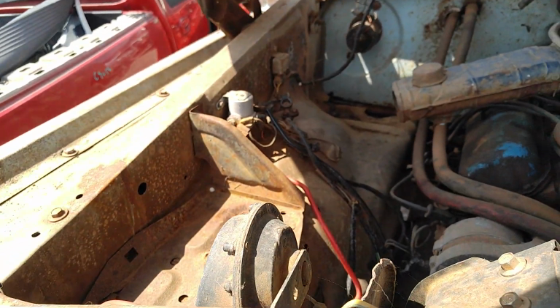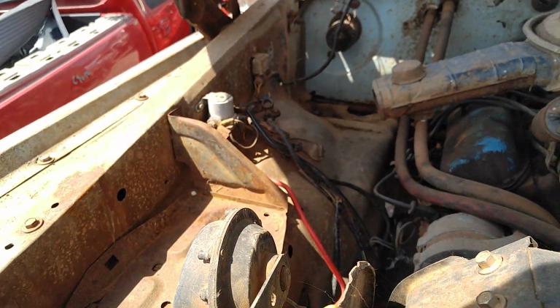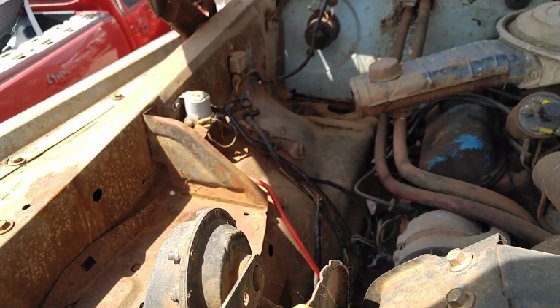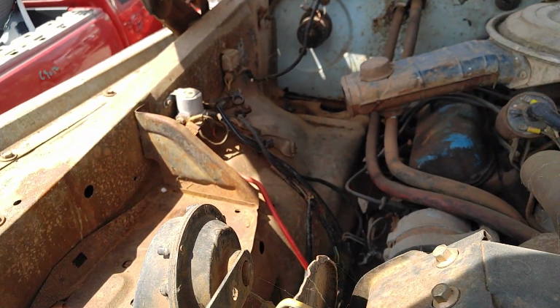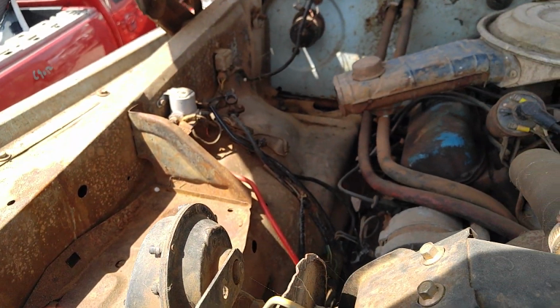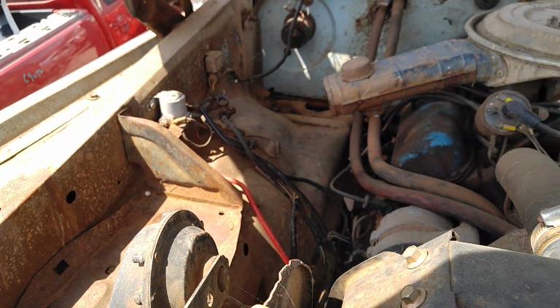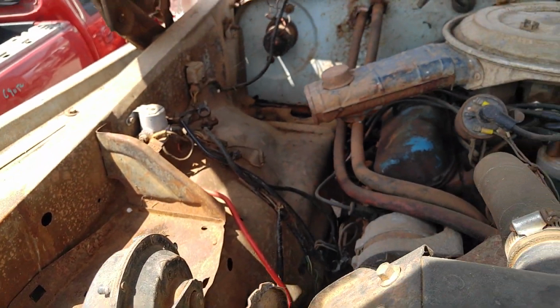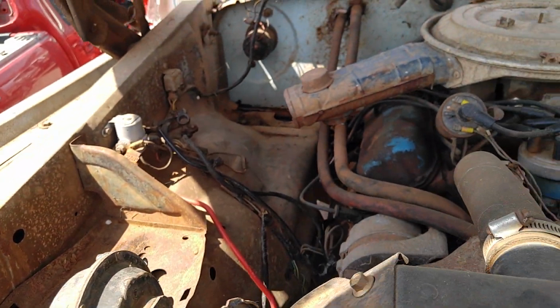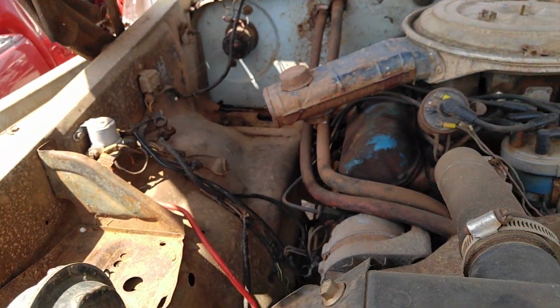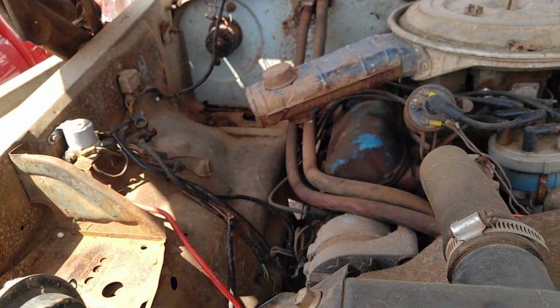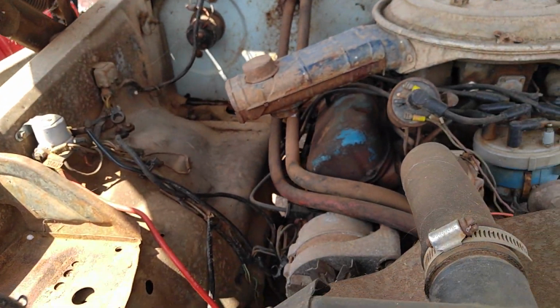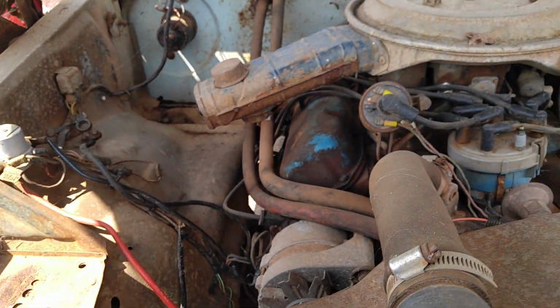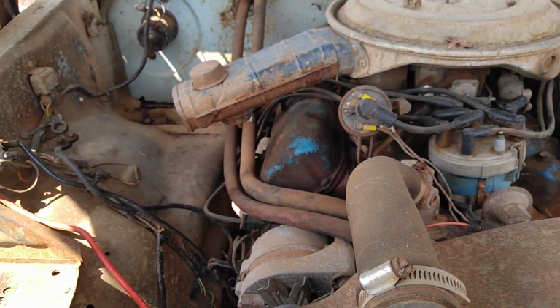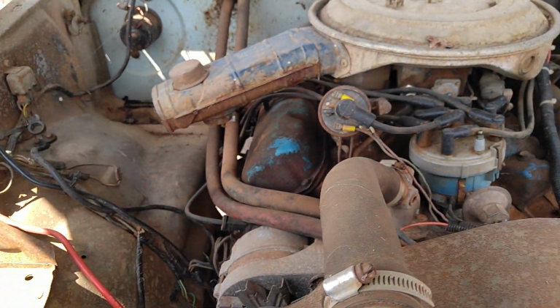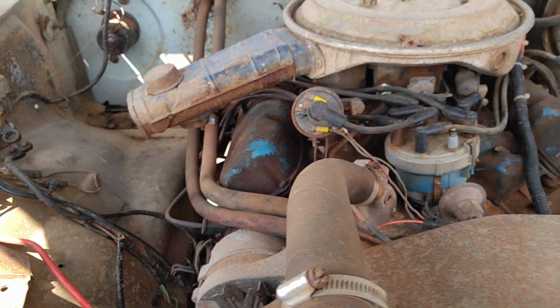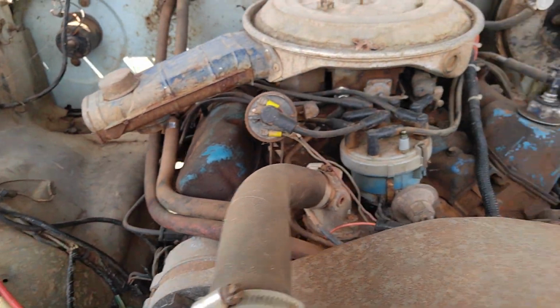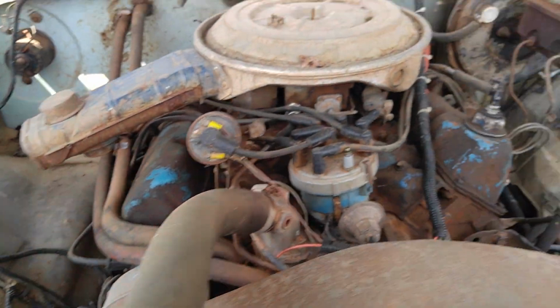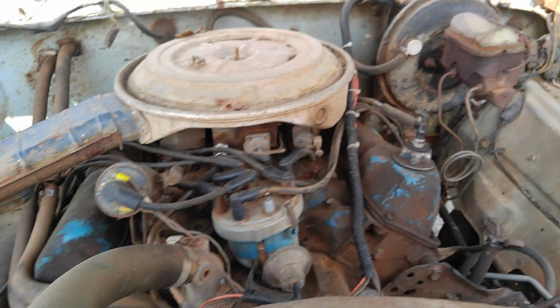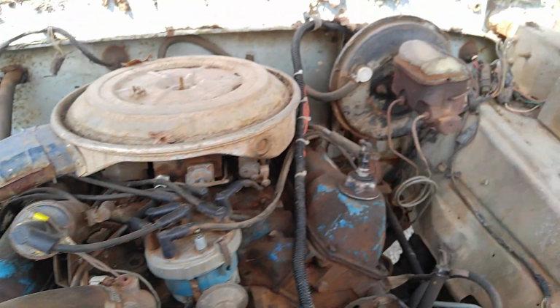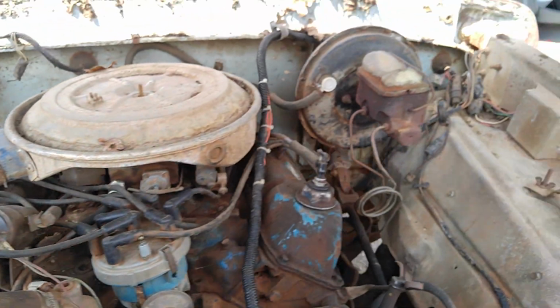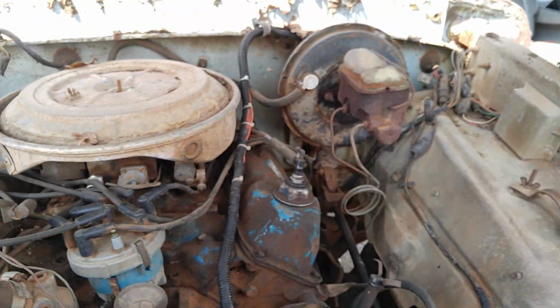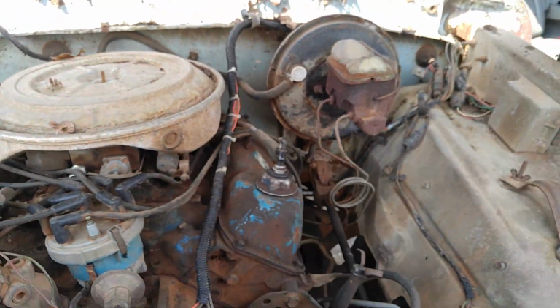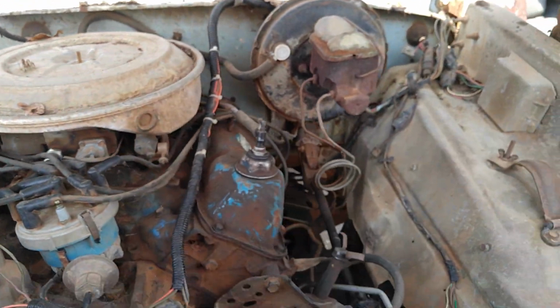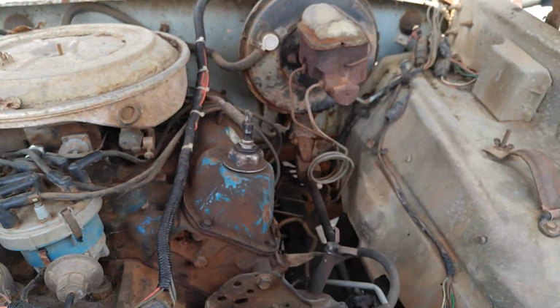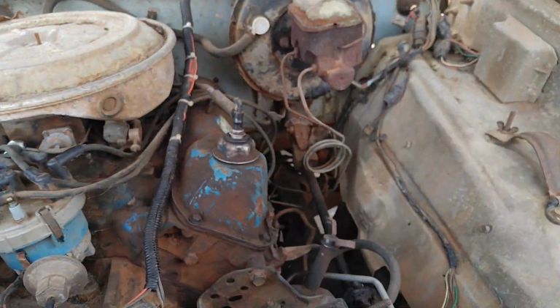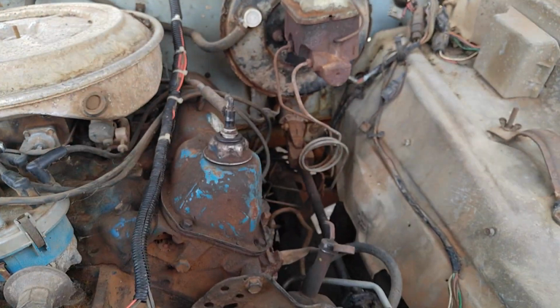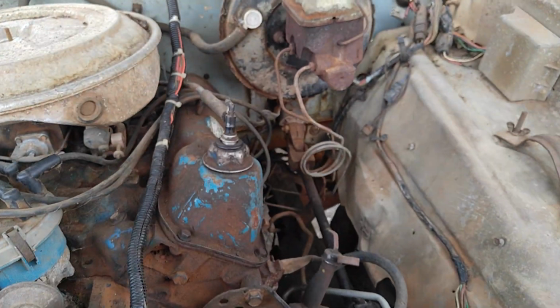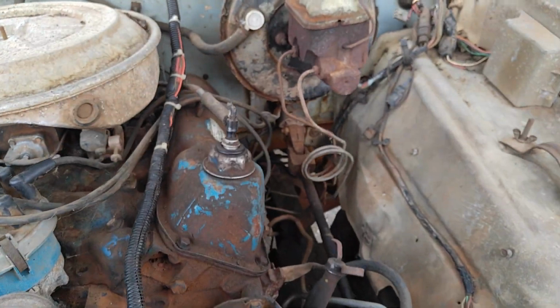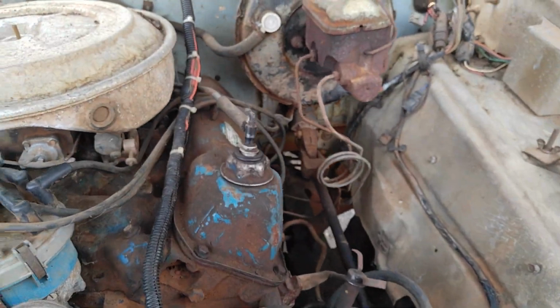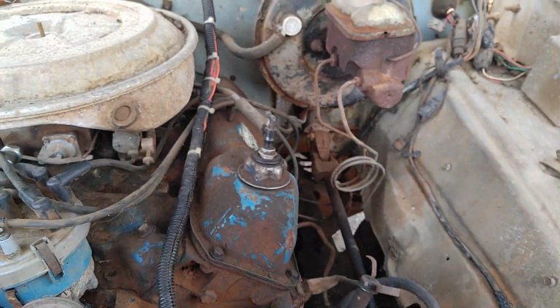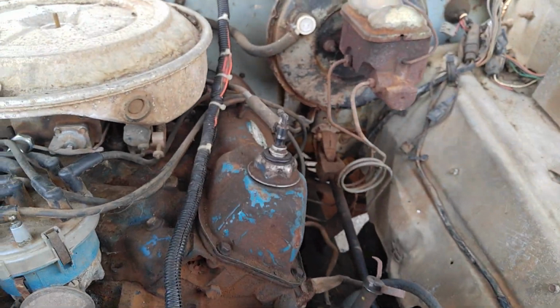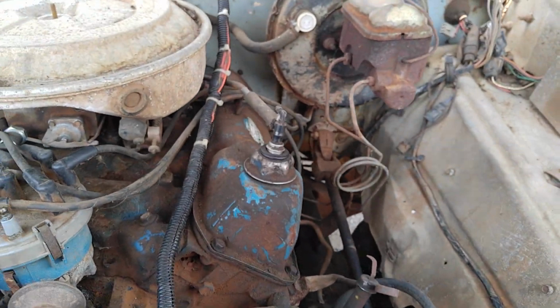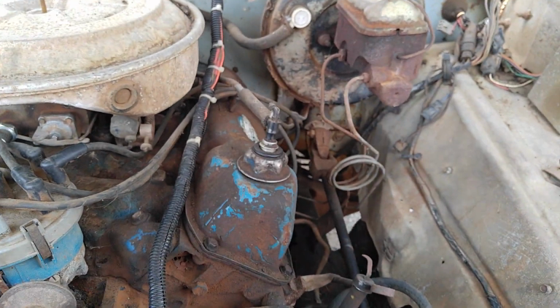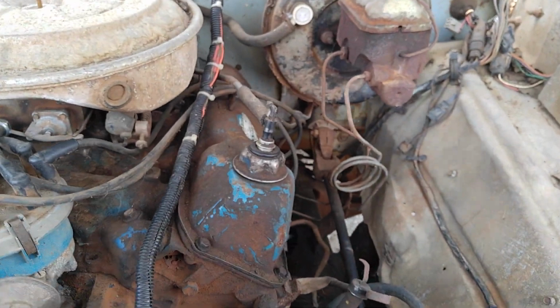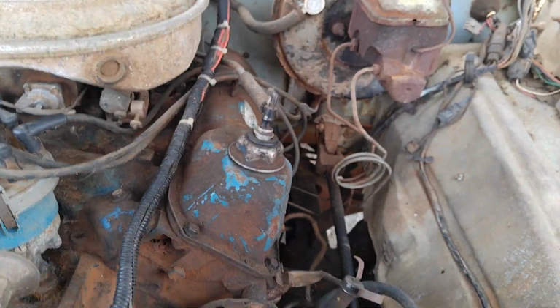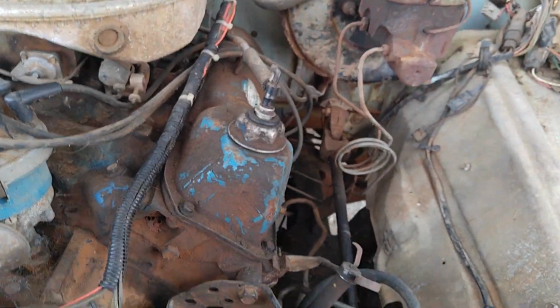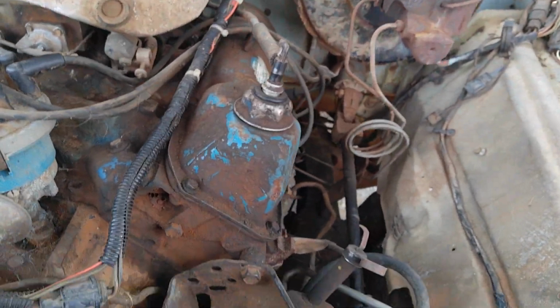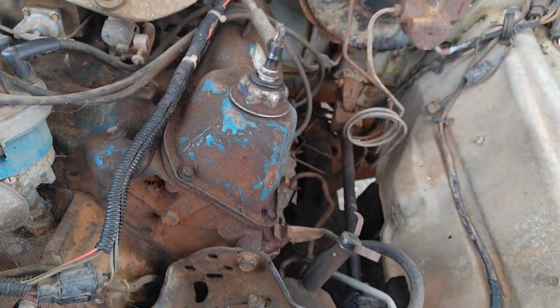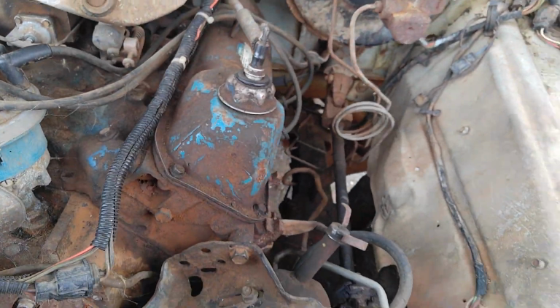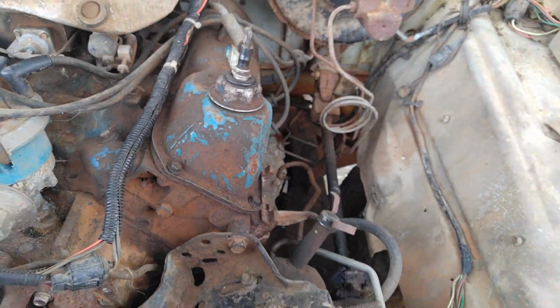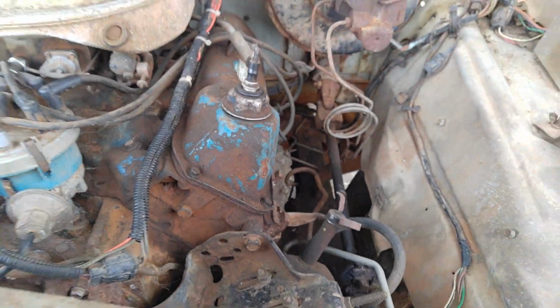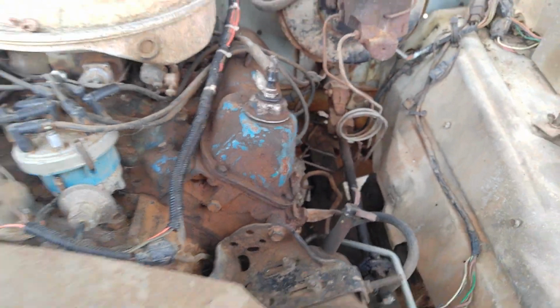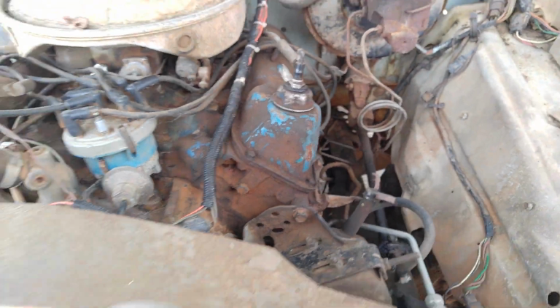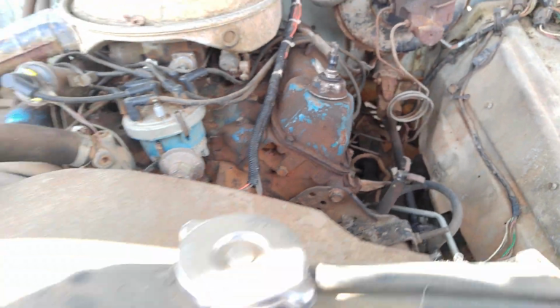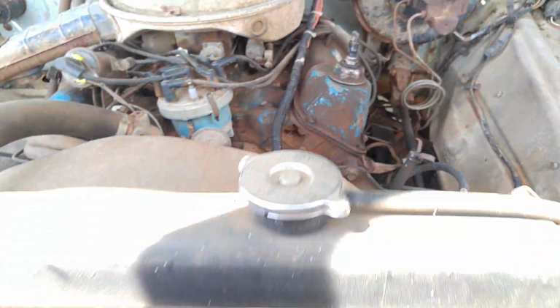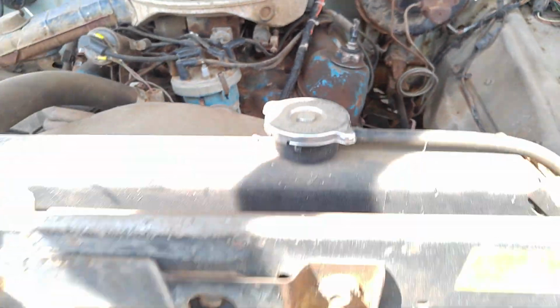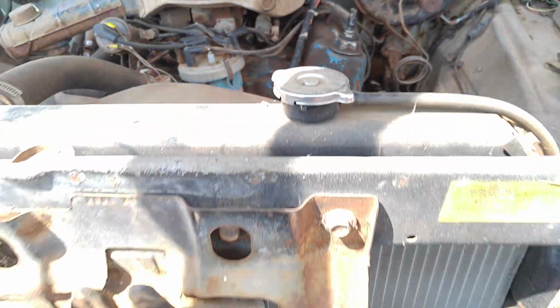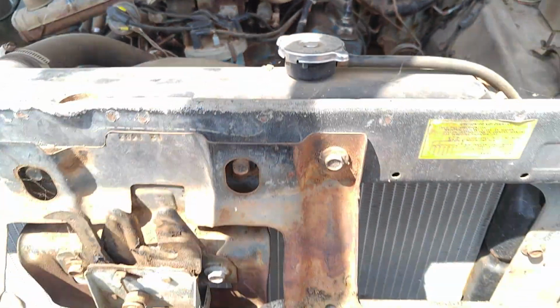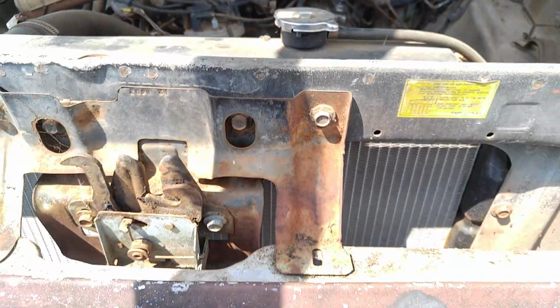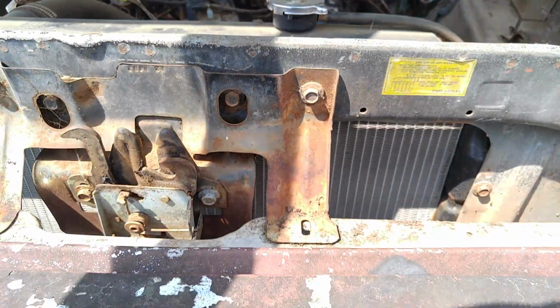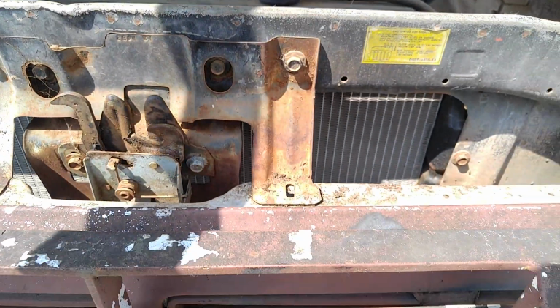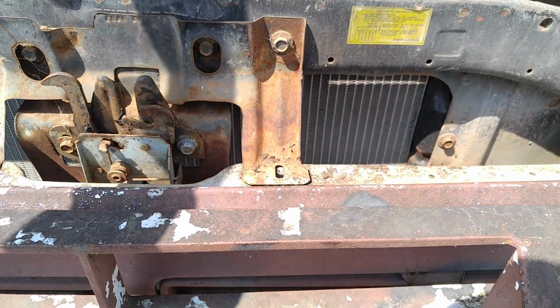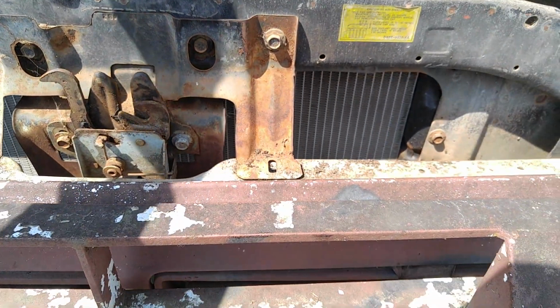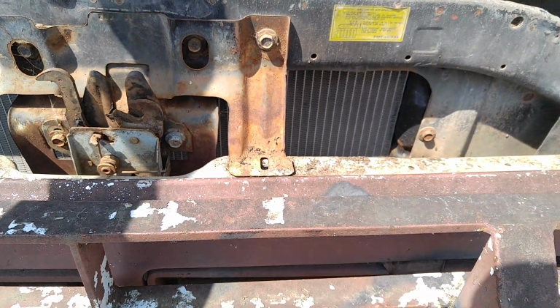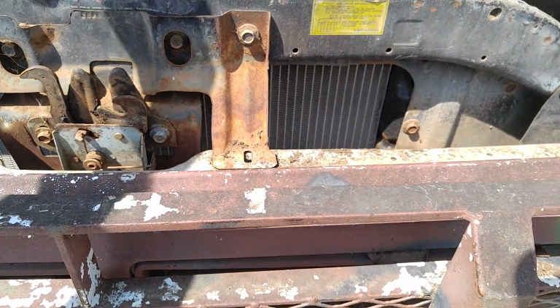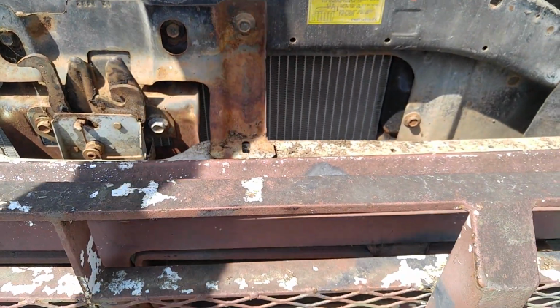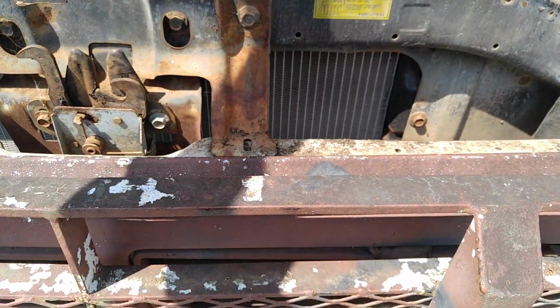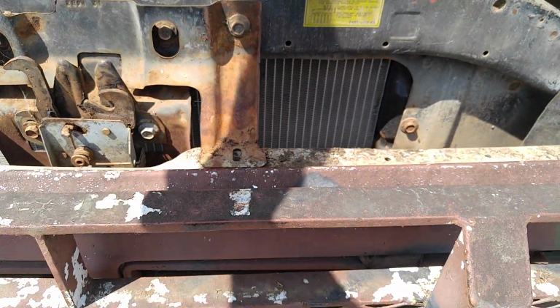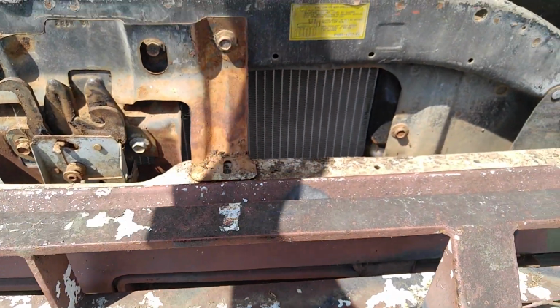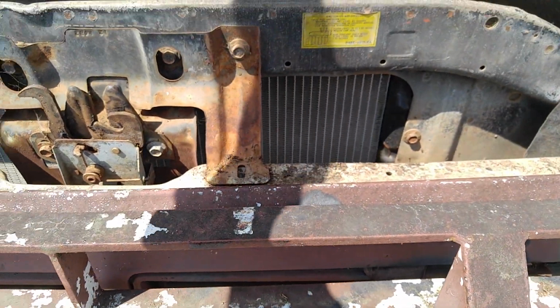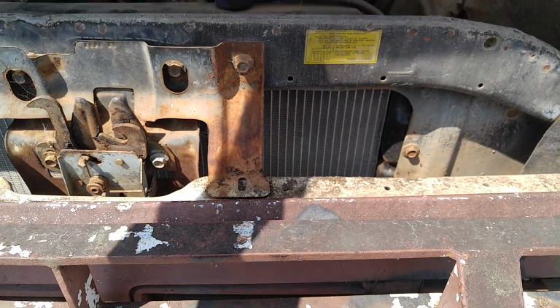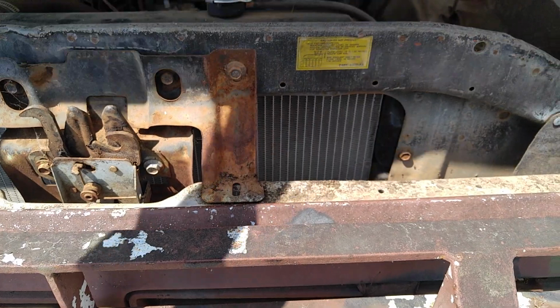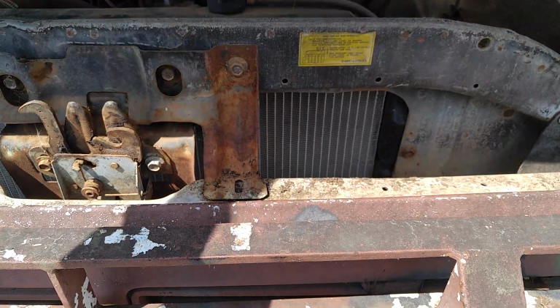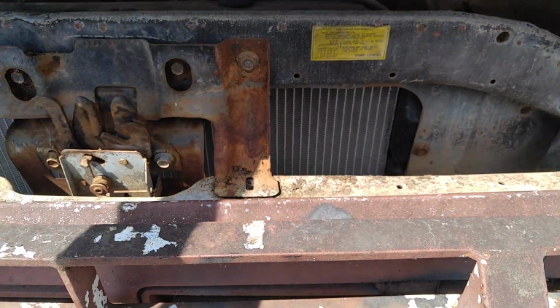Non-air truck. Power brakes. Power steering.